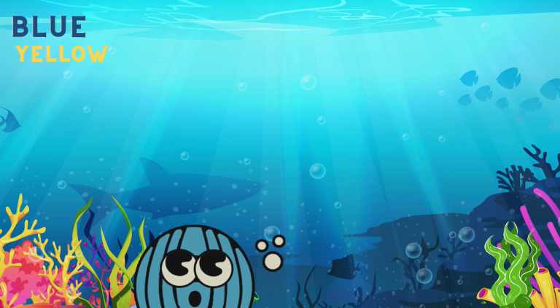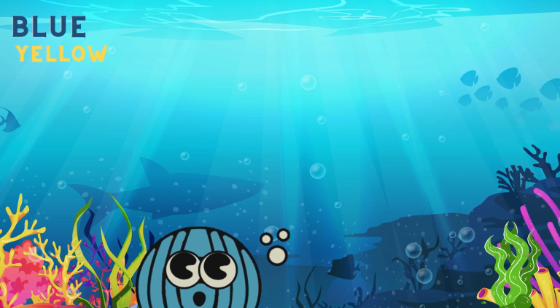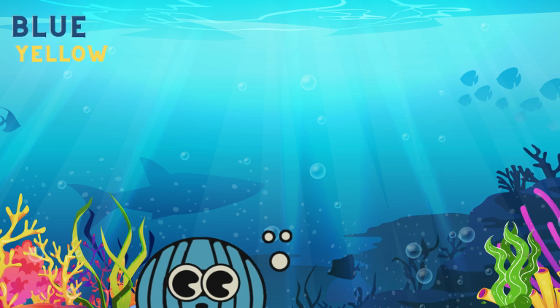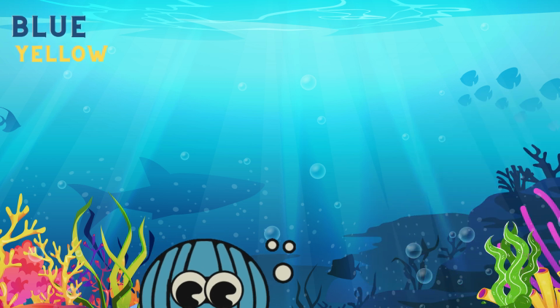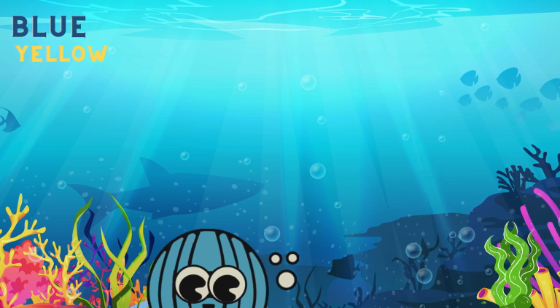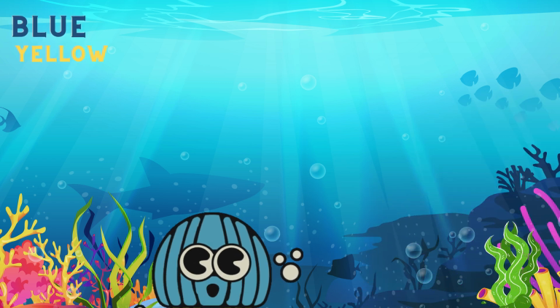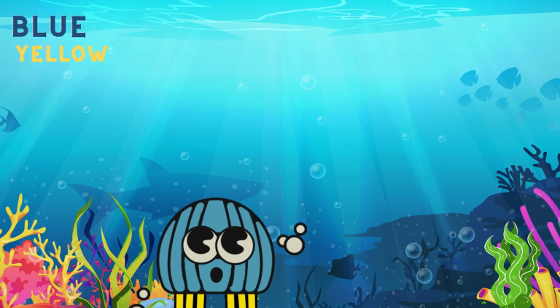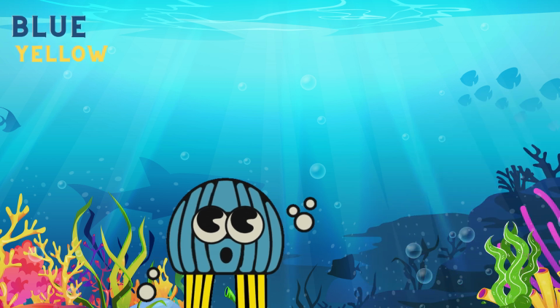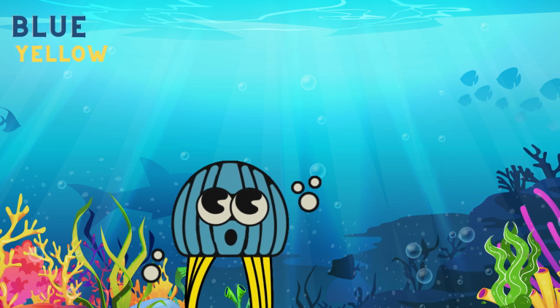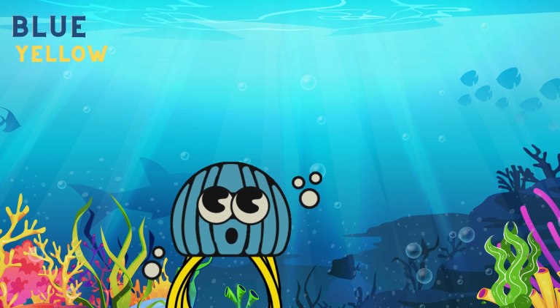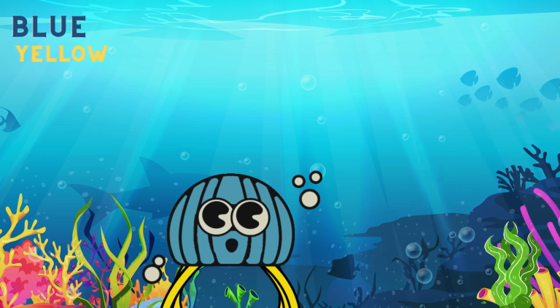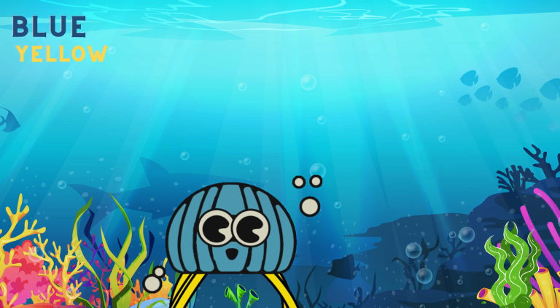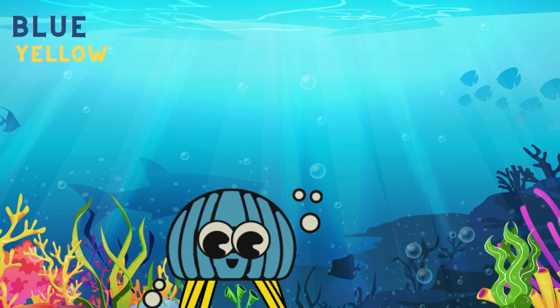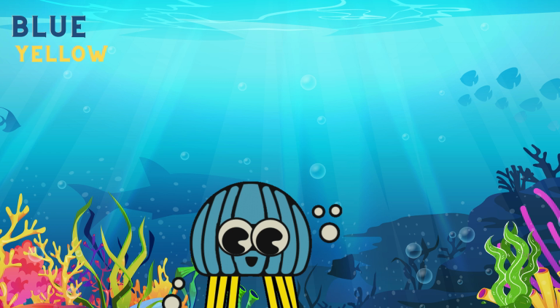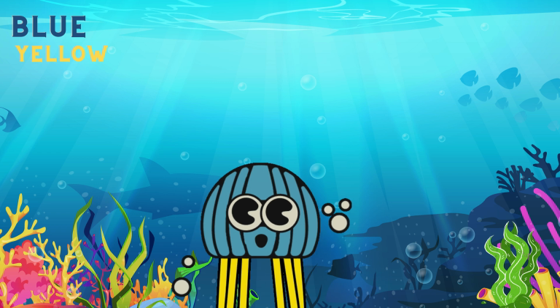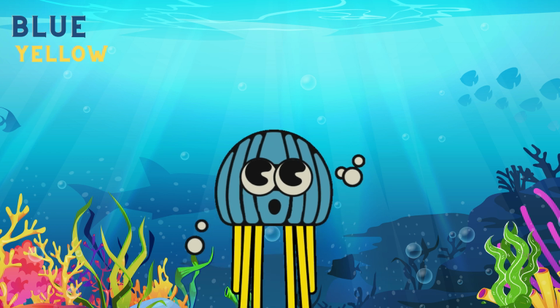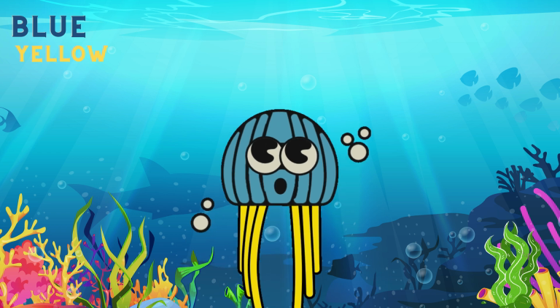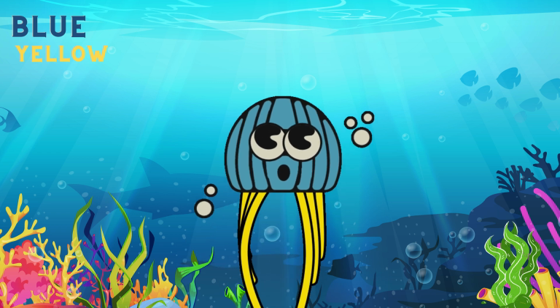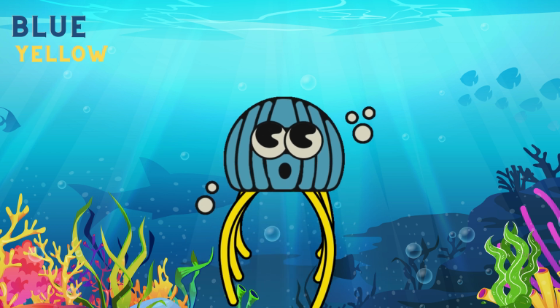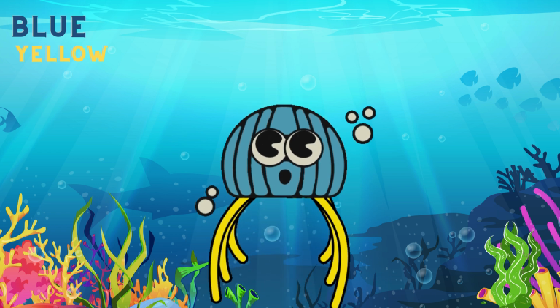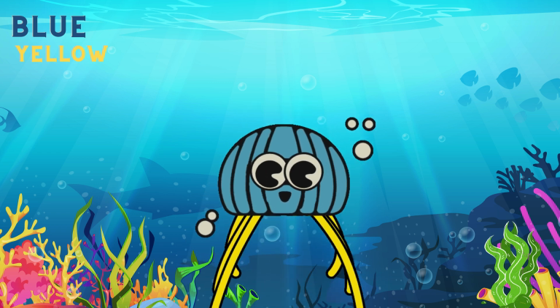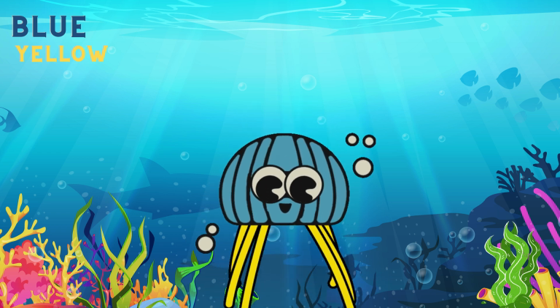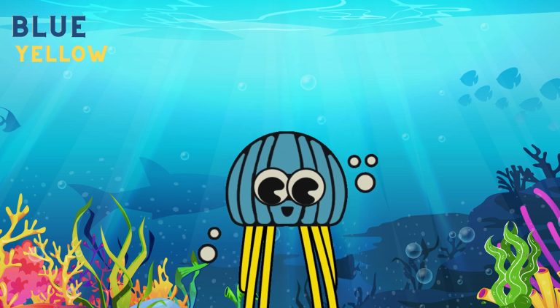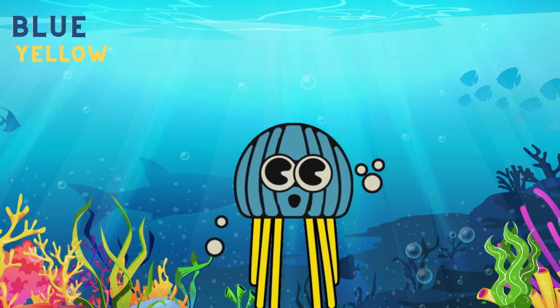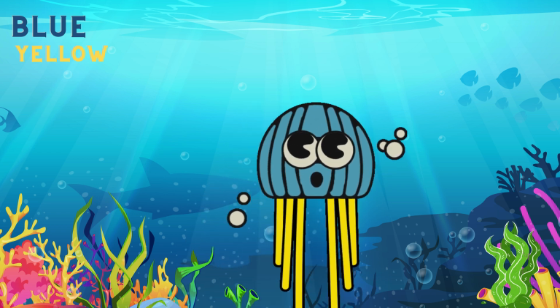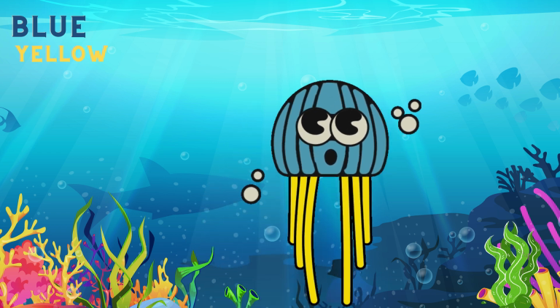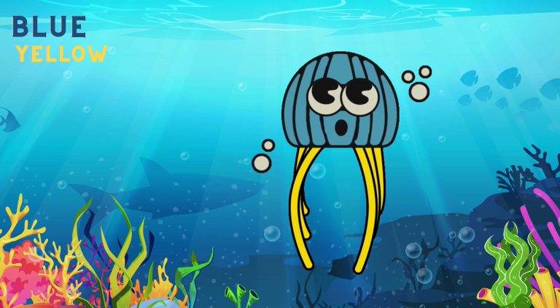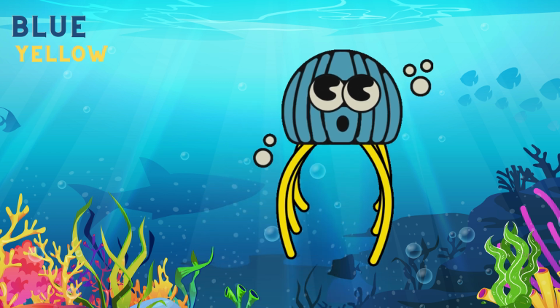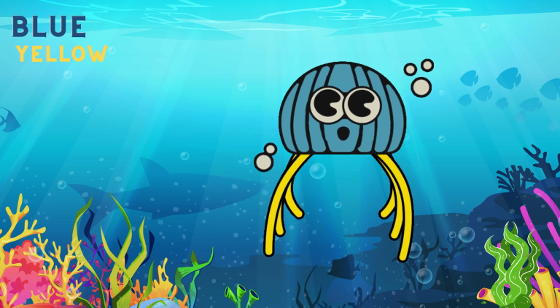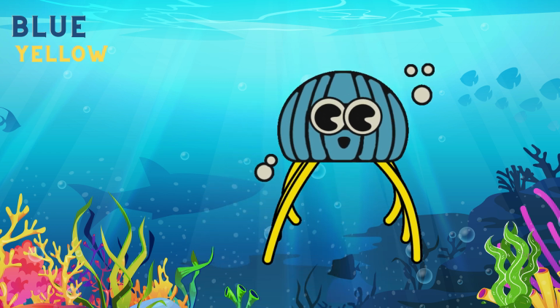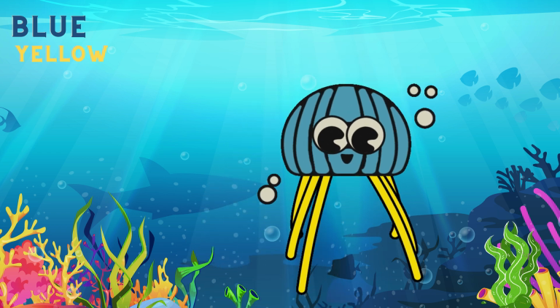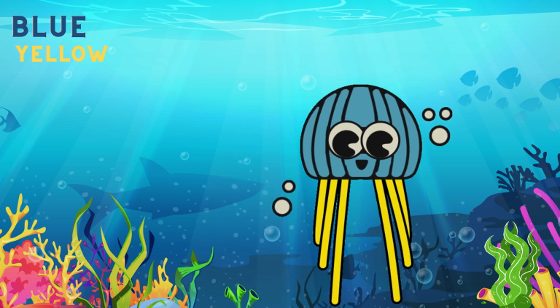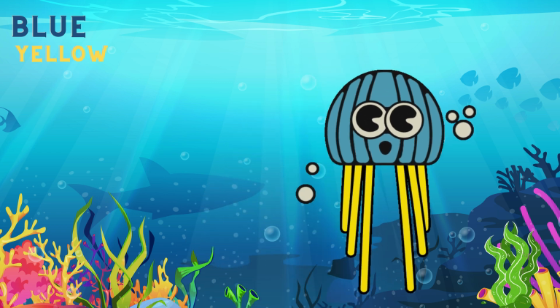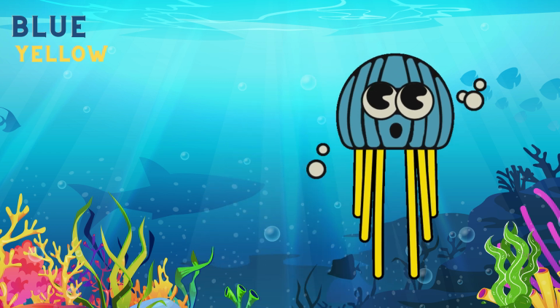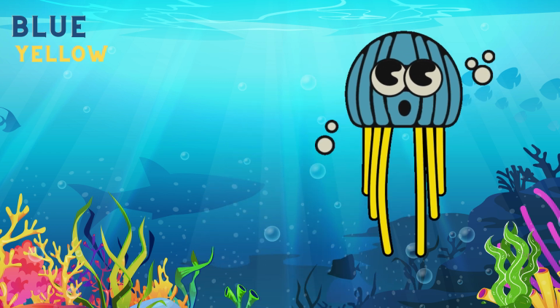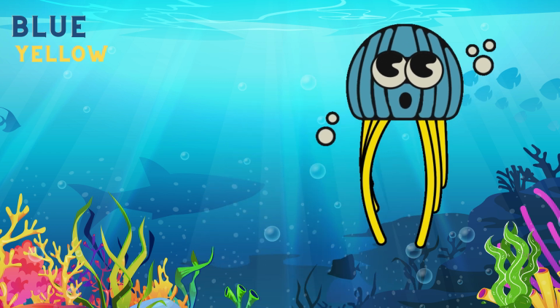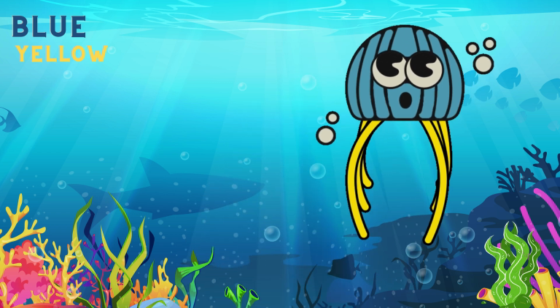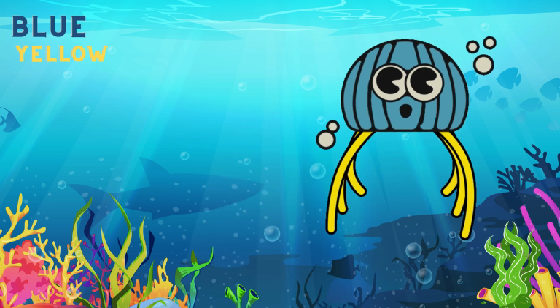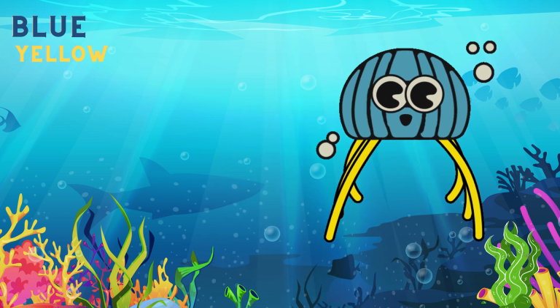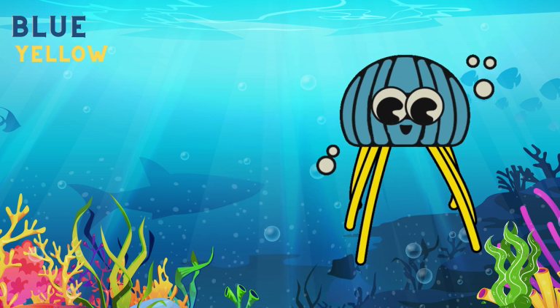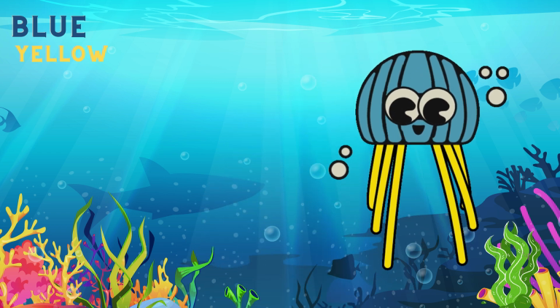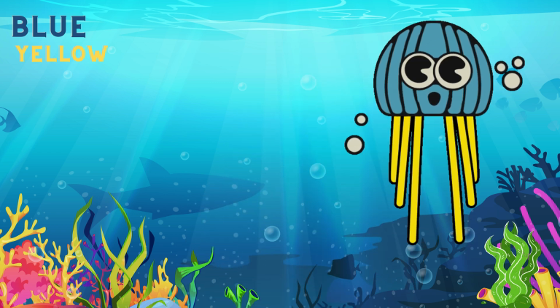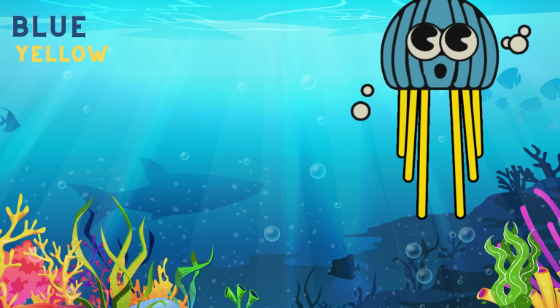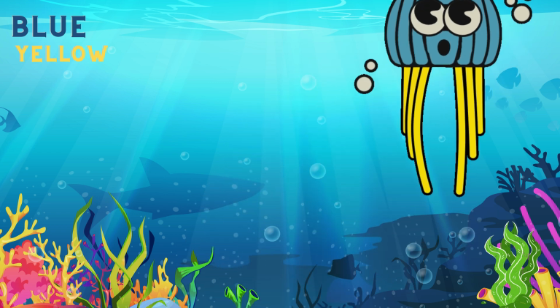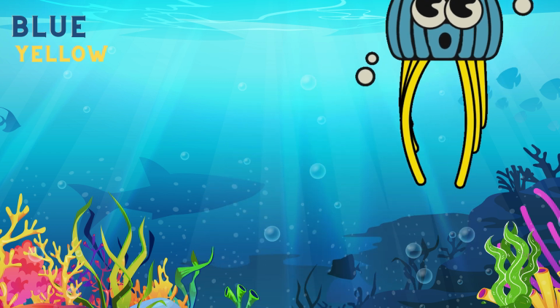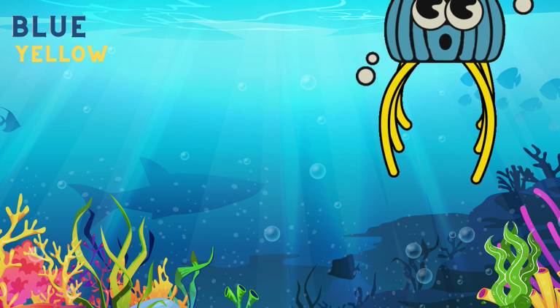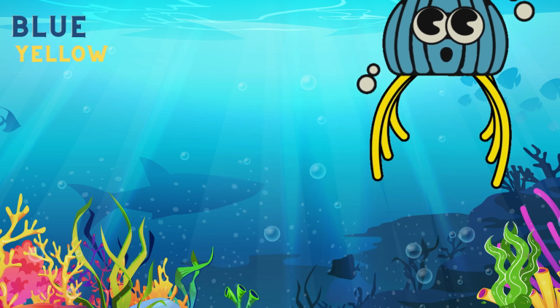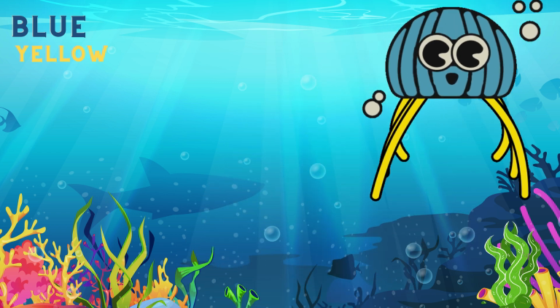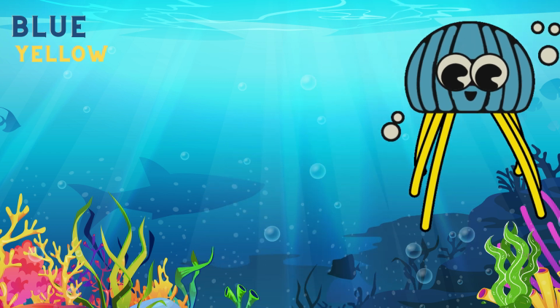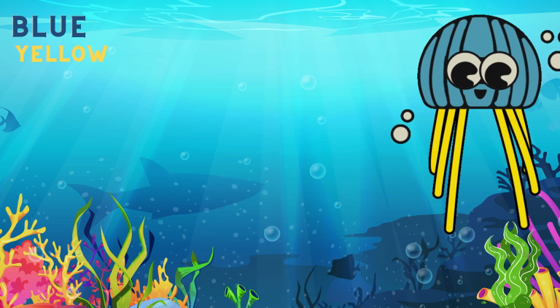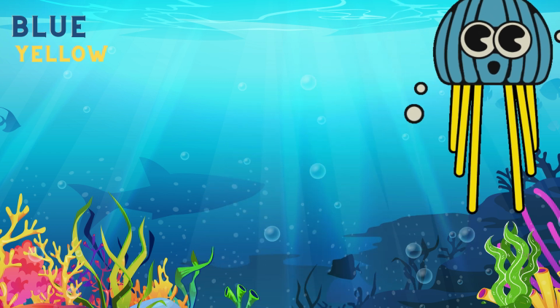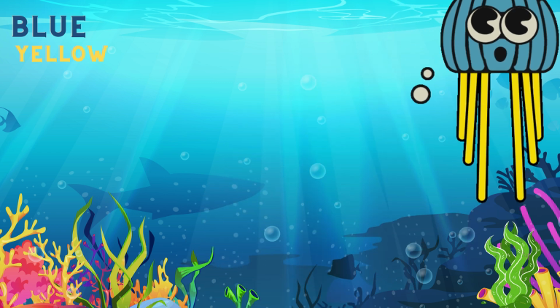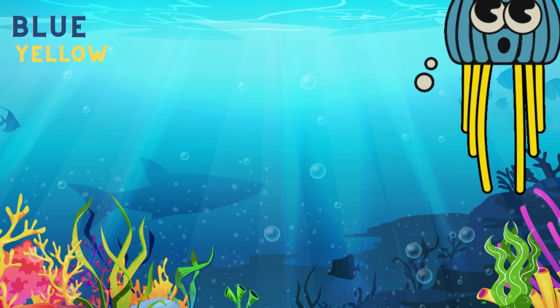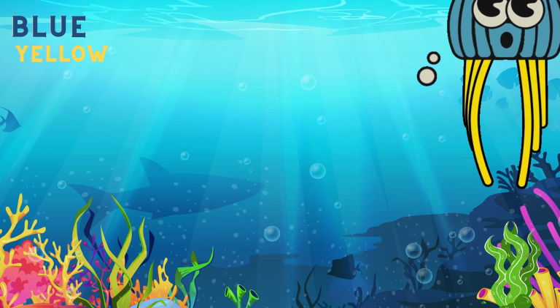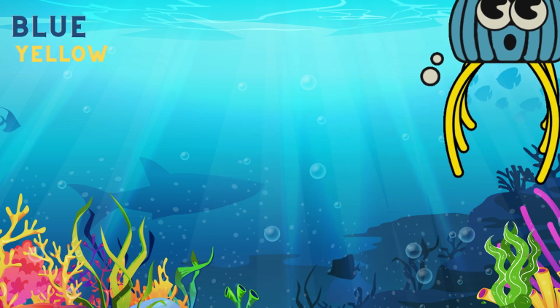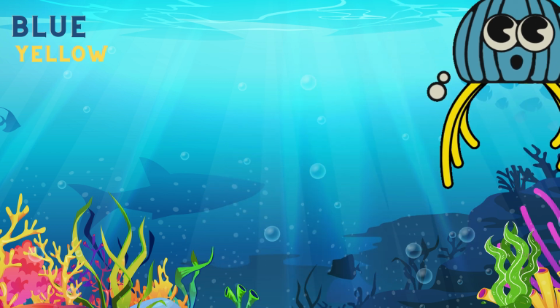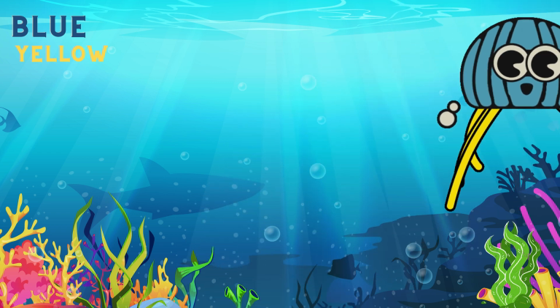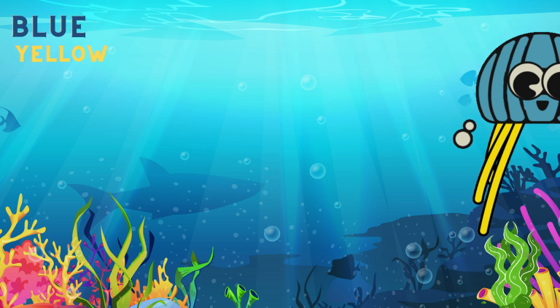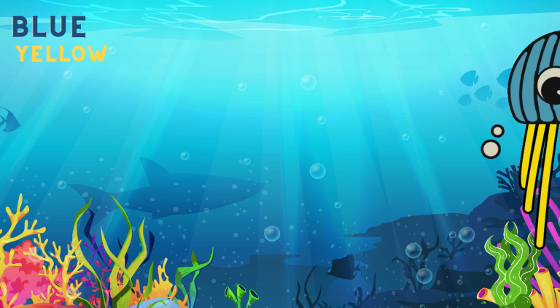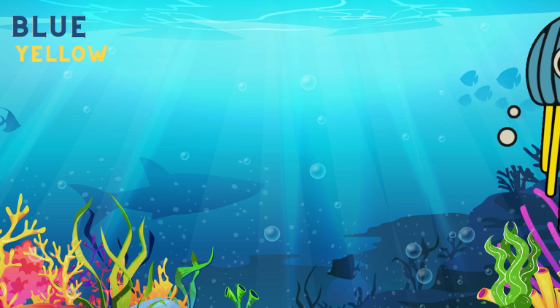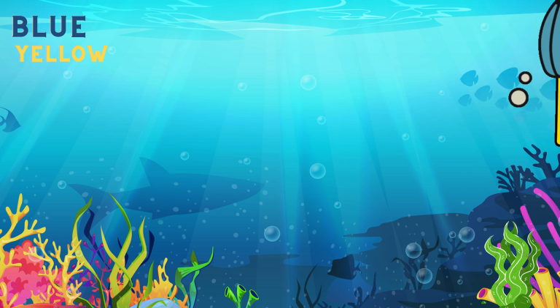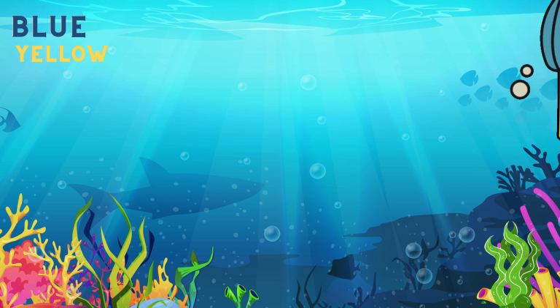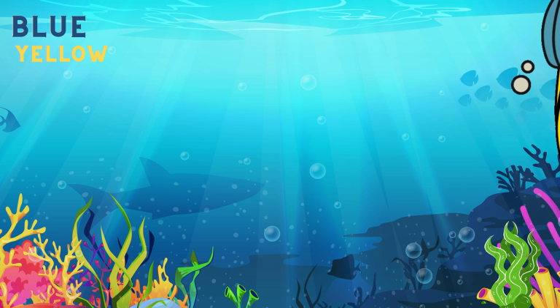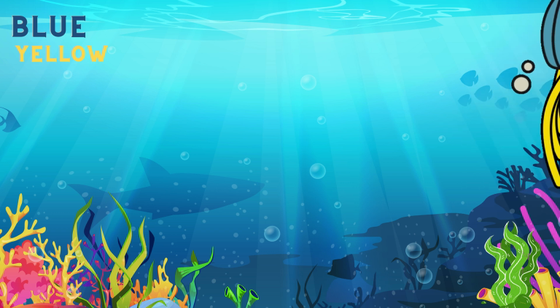This is jellyfish! Wonderful! I love jellyfish! It is blue and yellow!